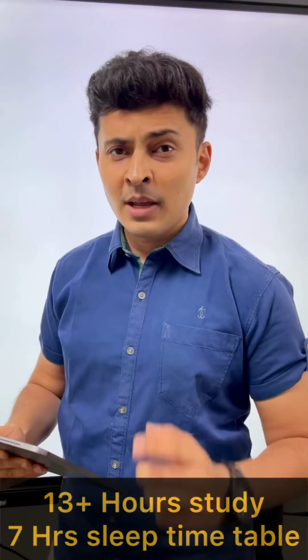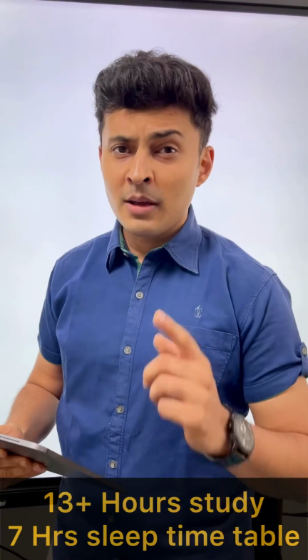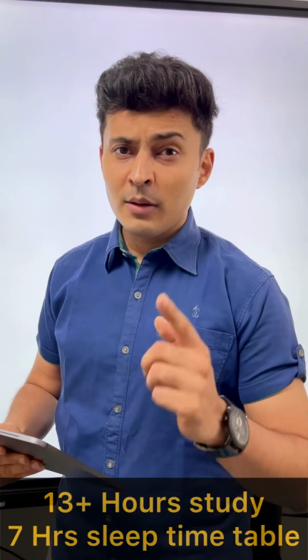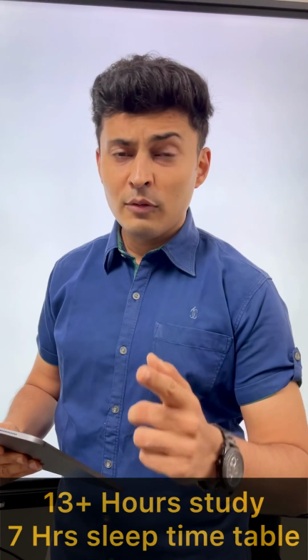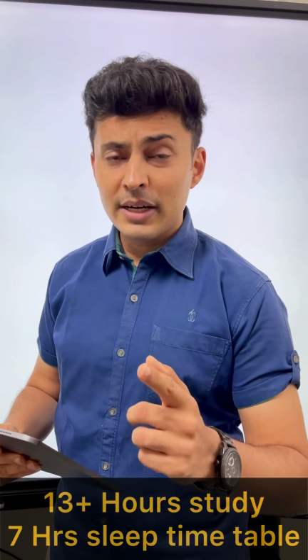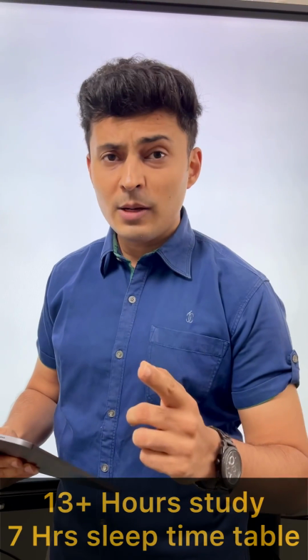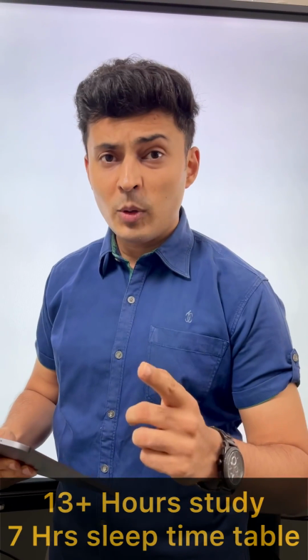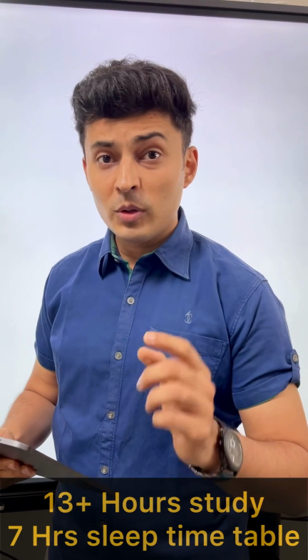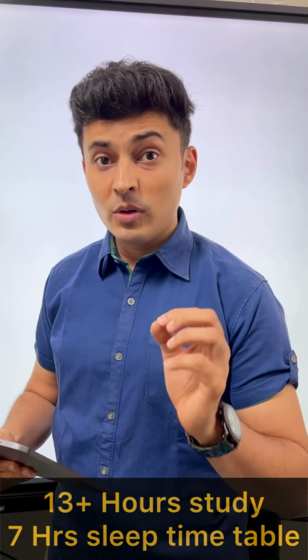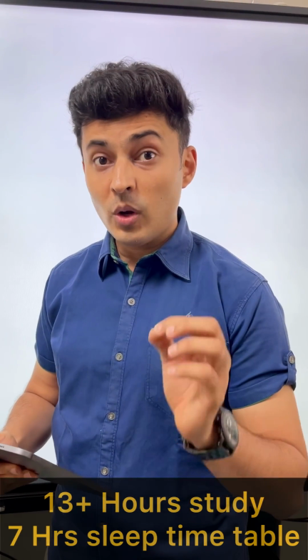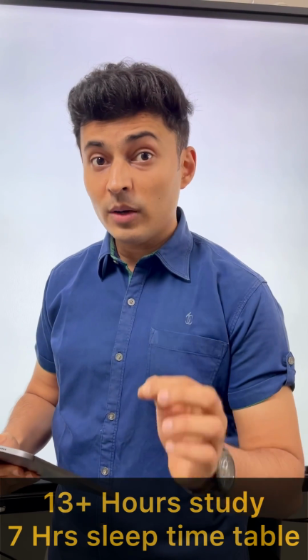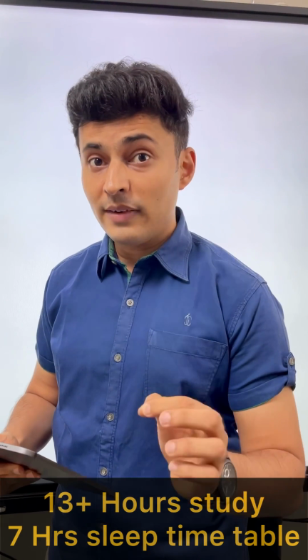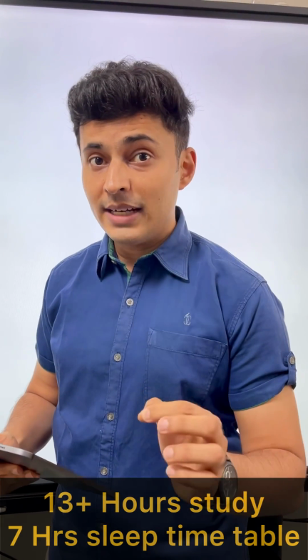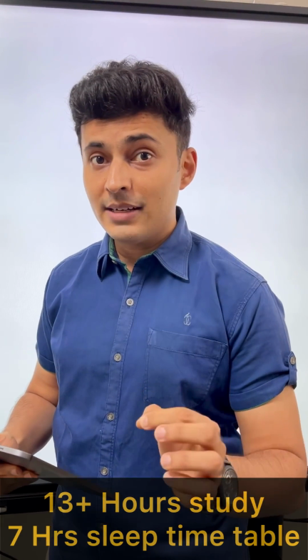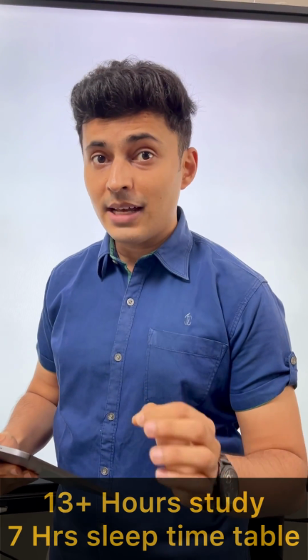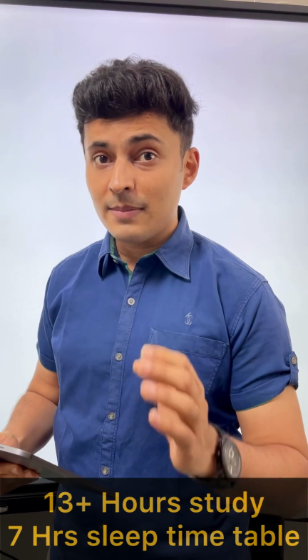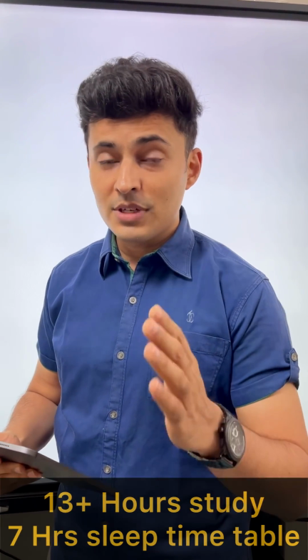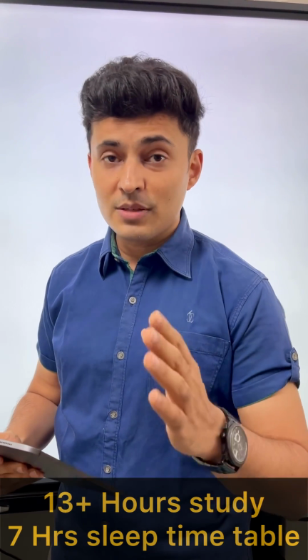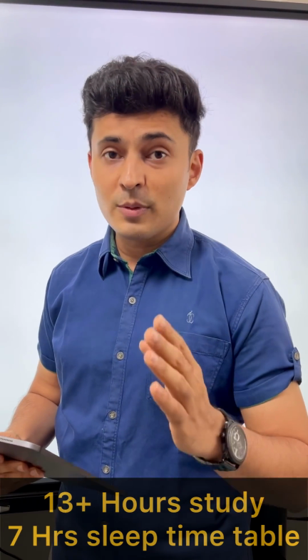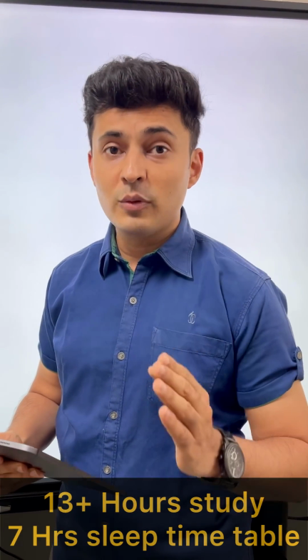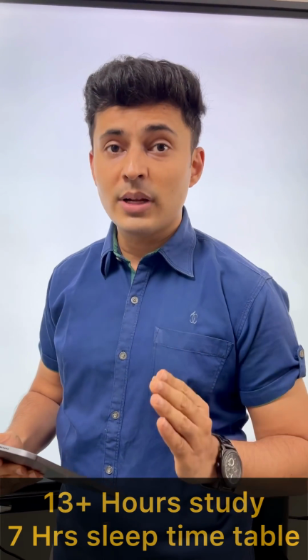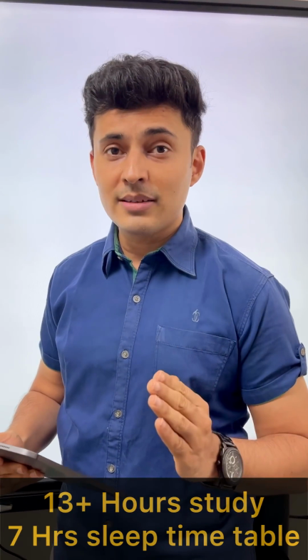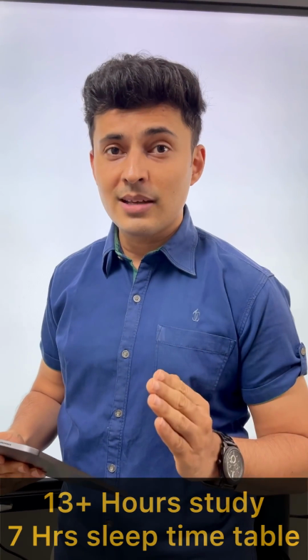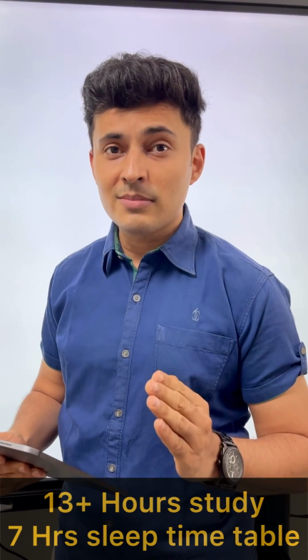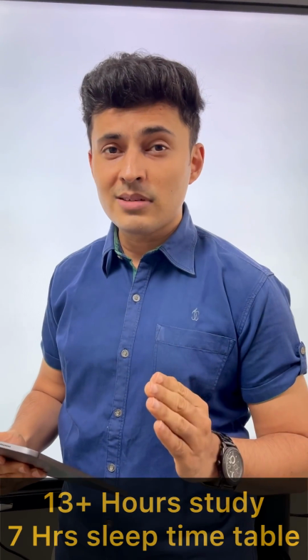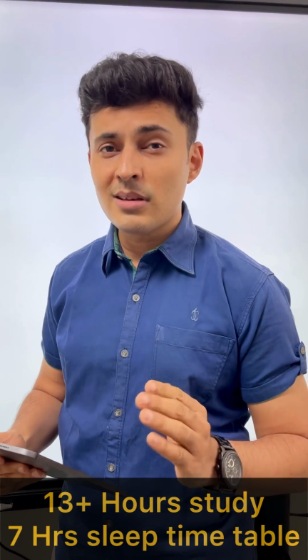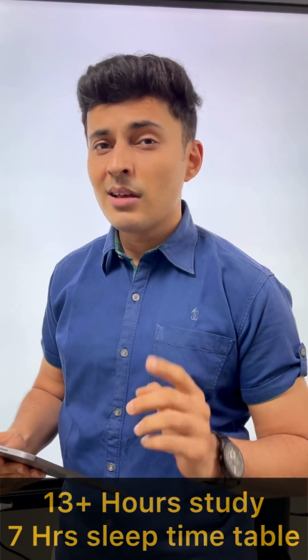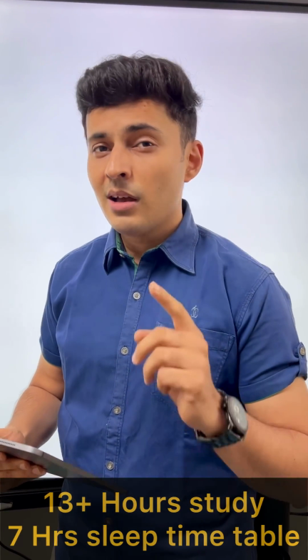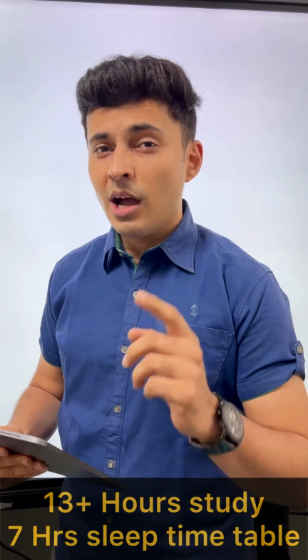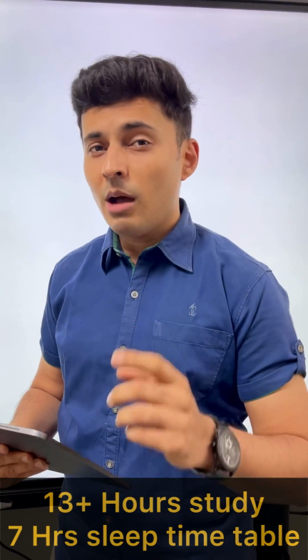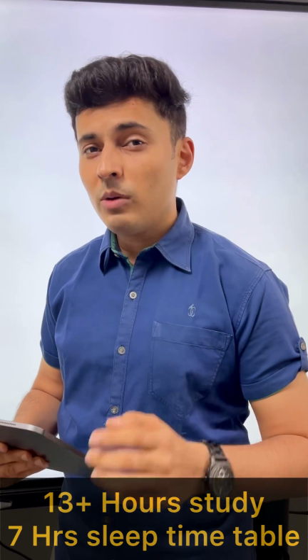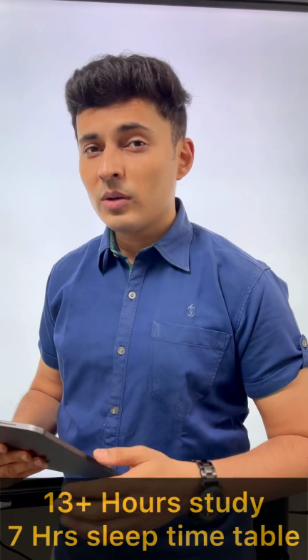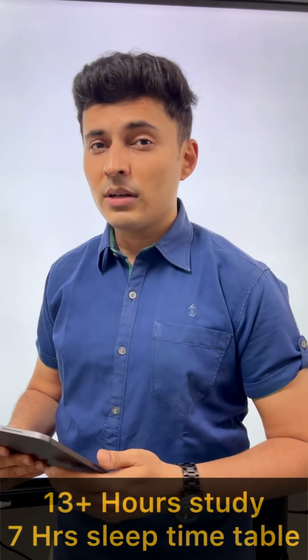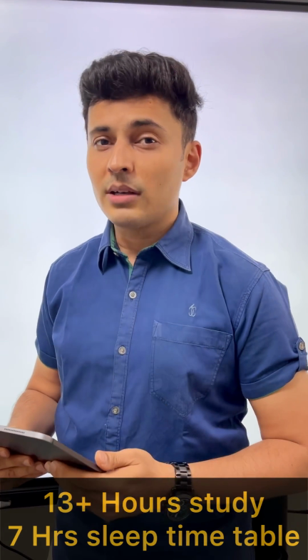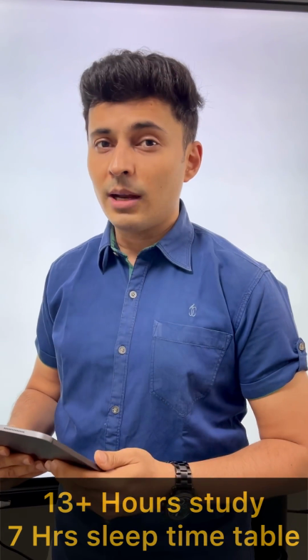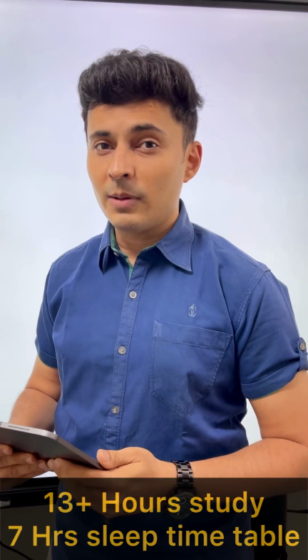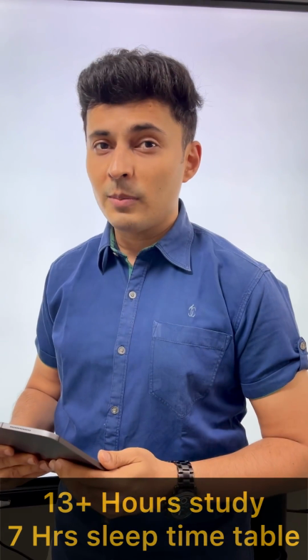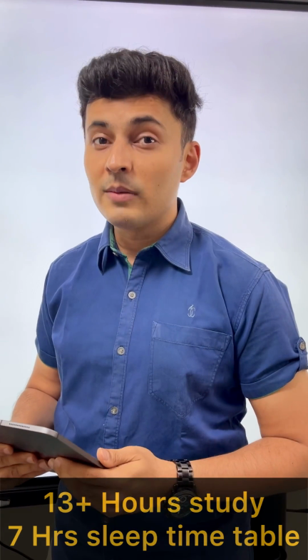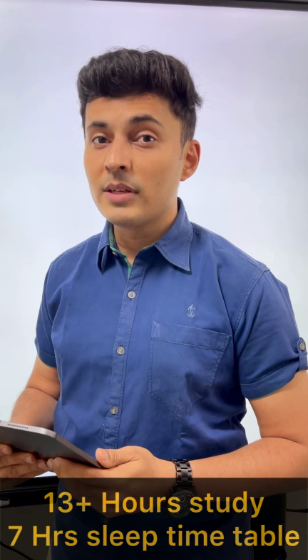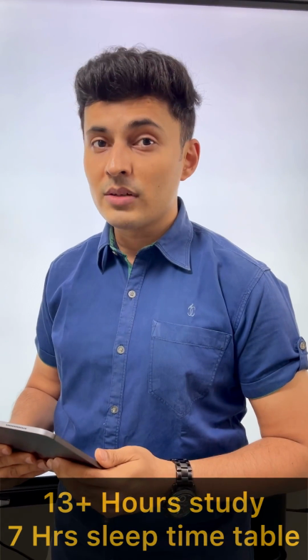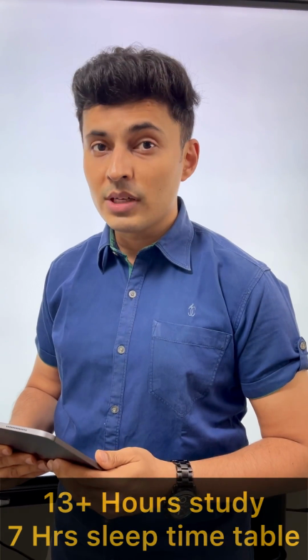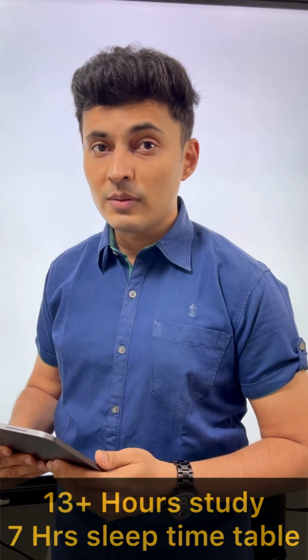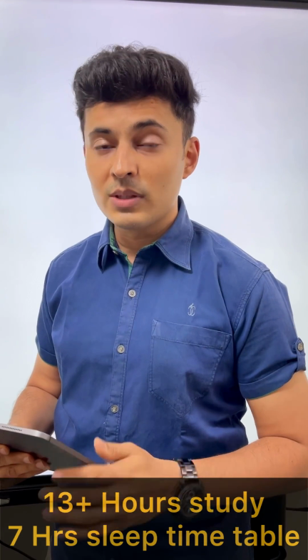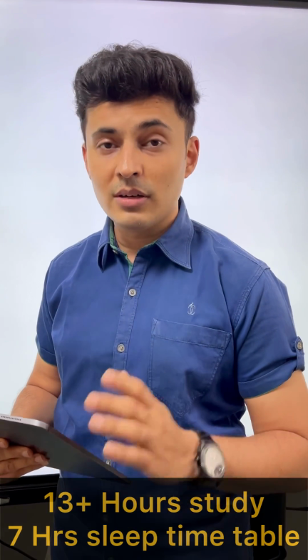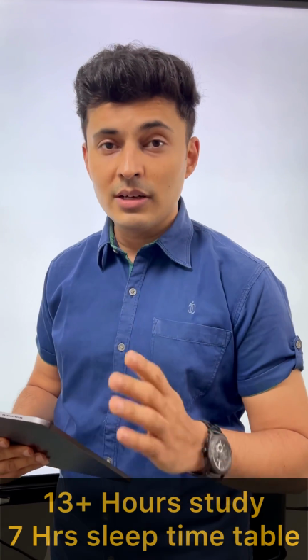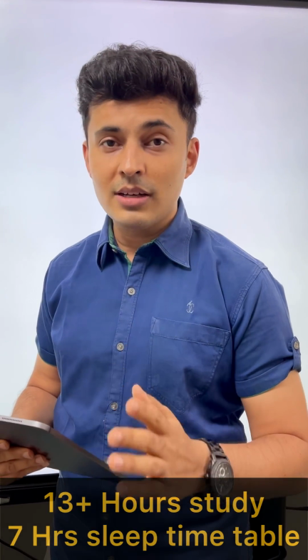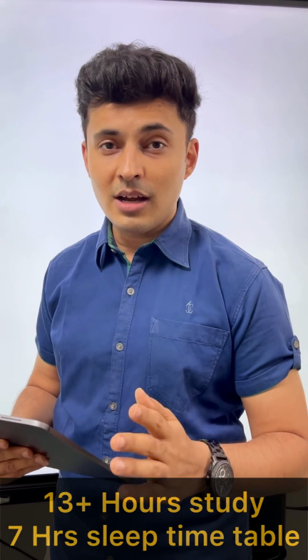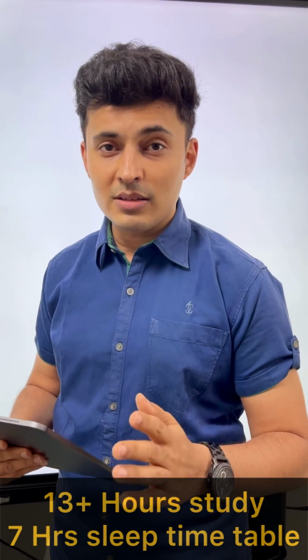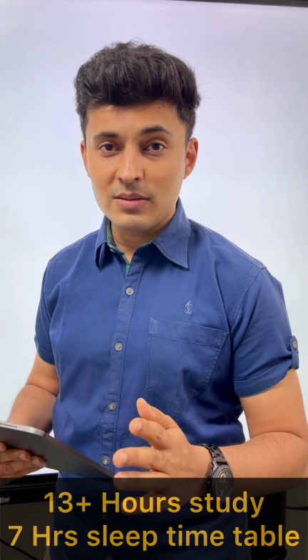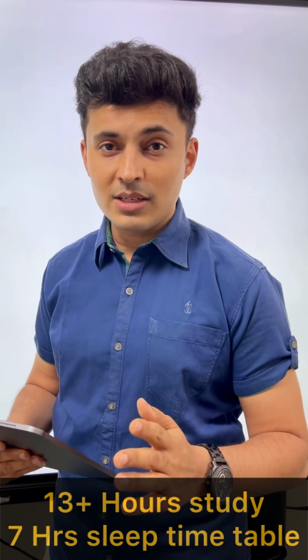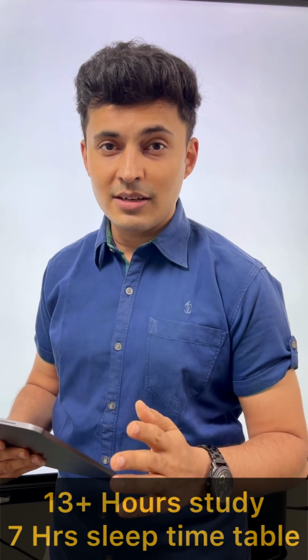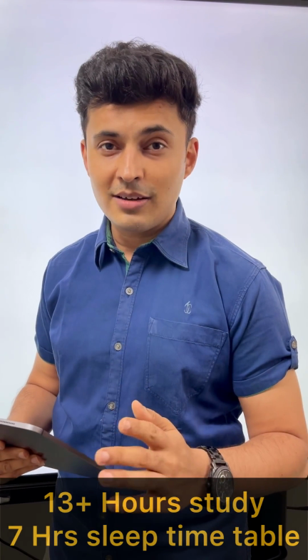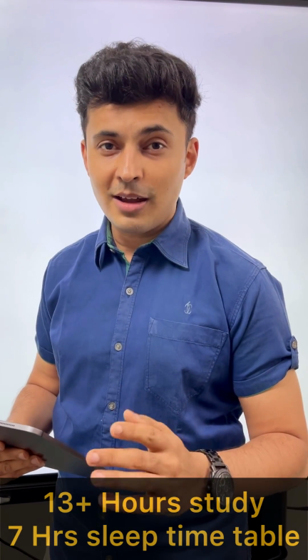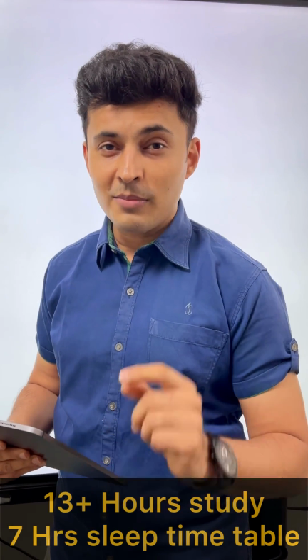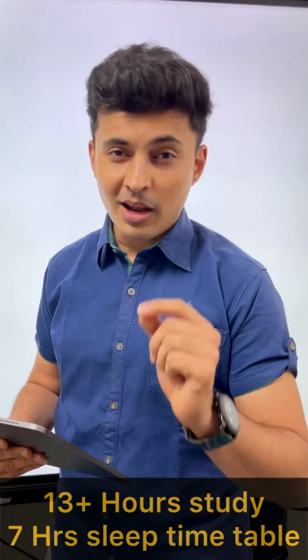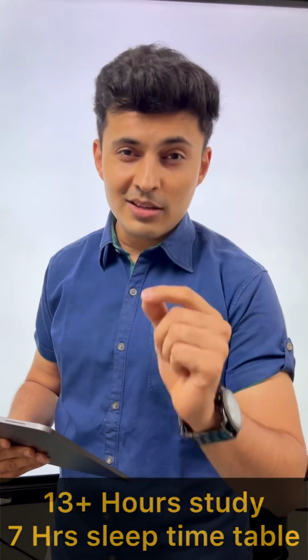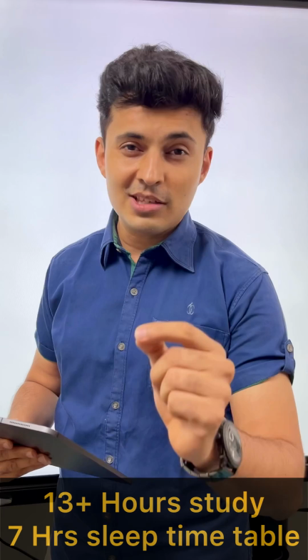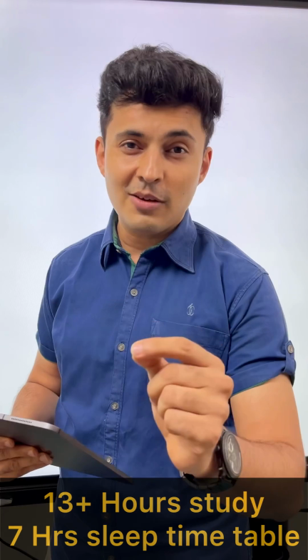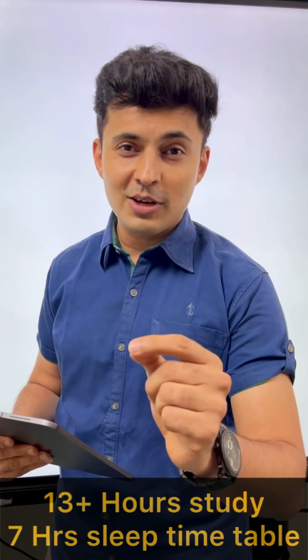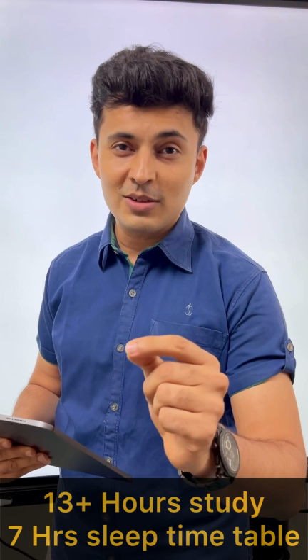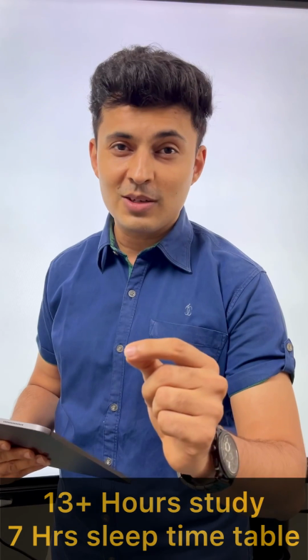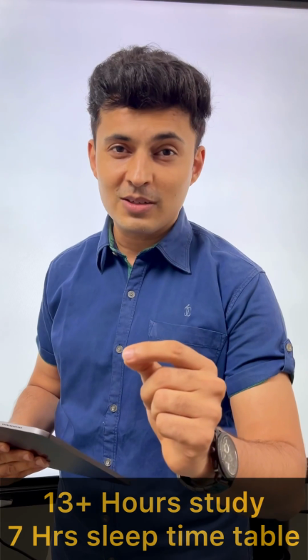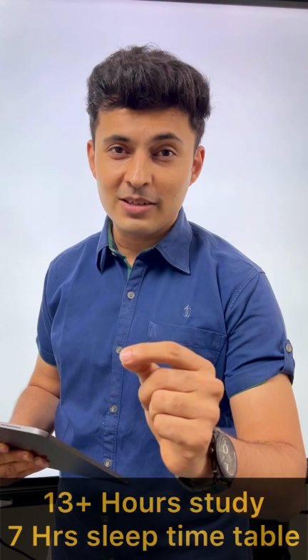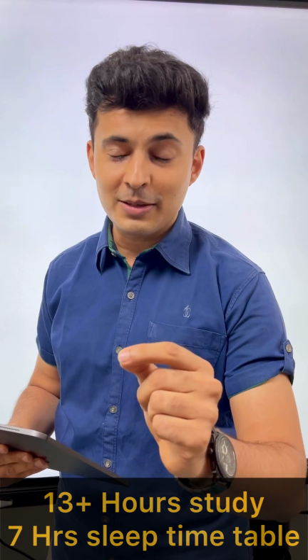Worried about not finding time just before exams? How about a timetable which will give you 13 hours of study time and 7 hours of sleep?